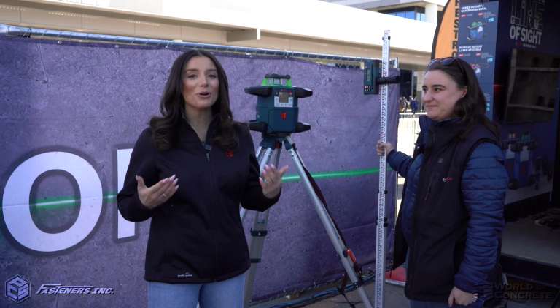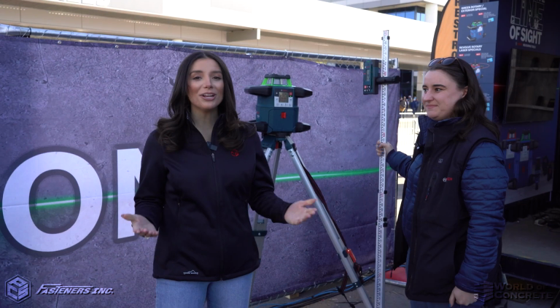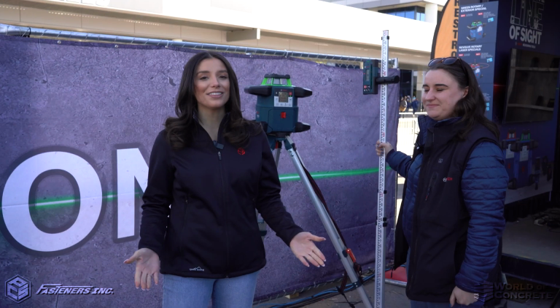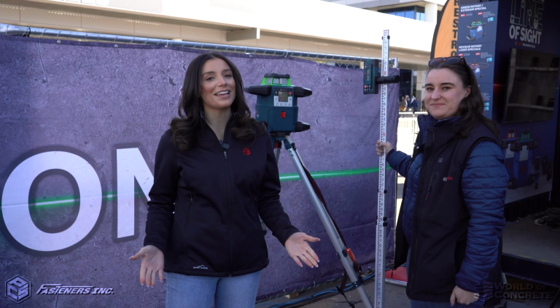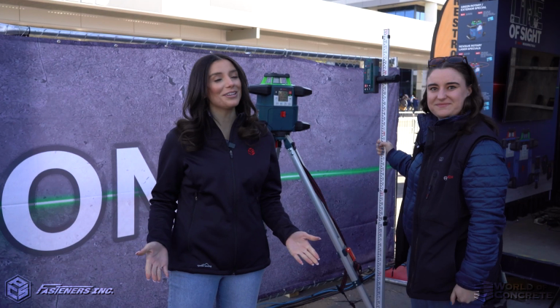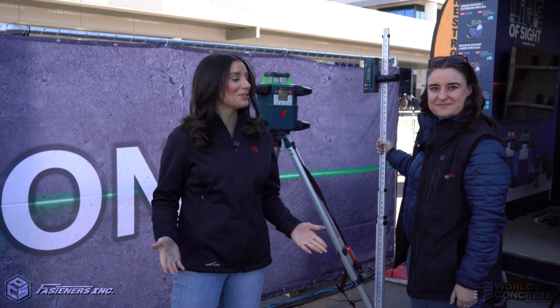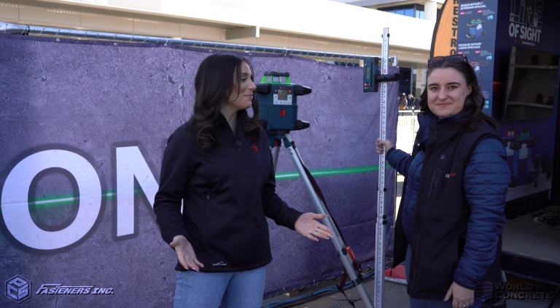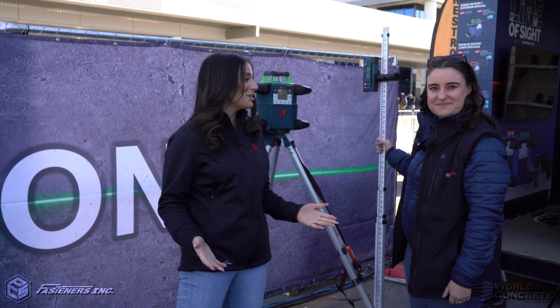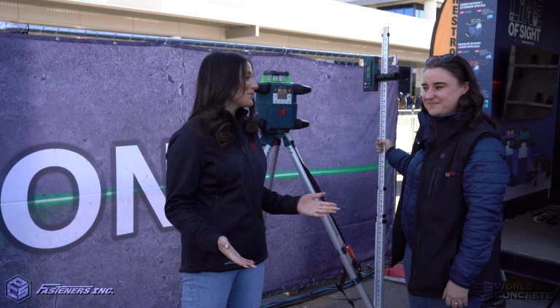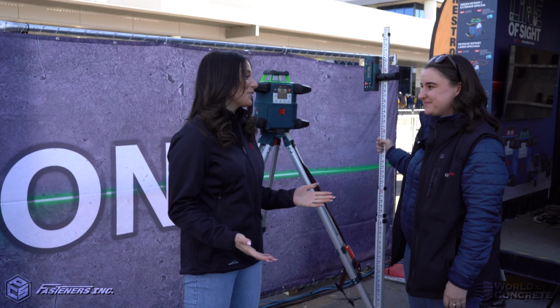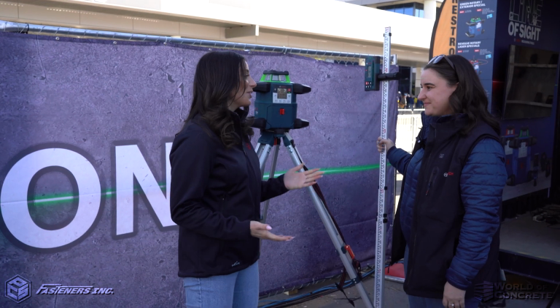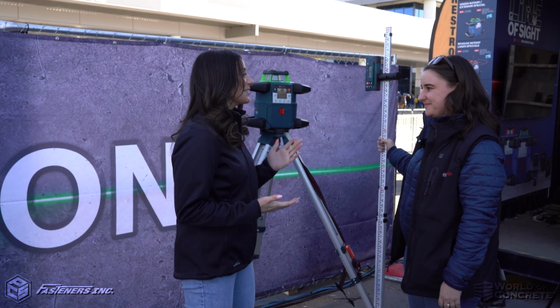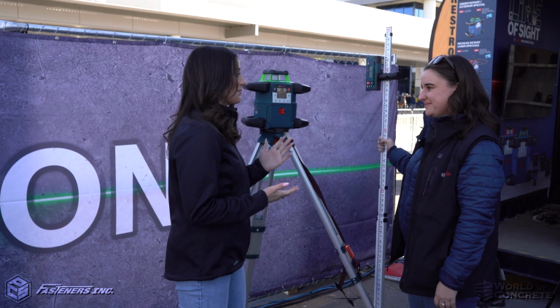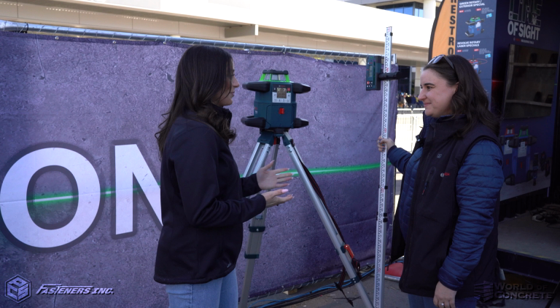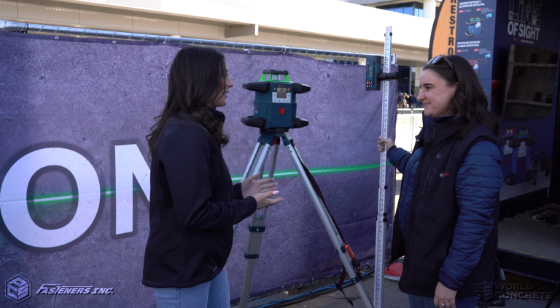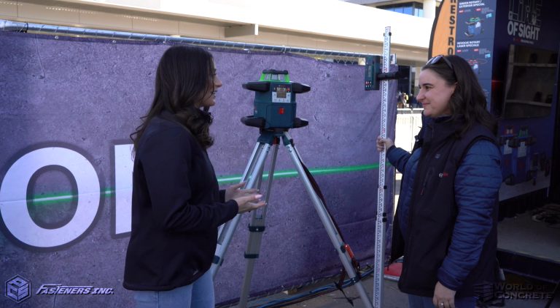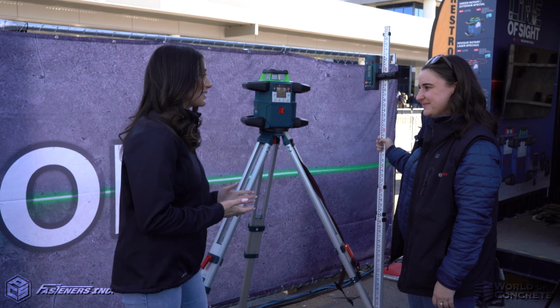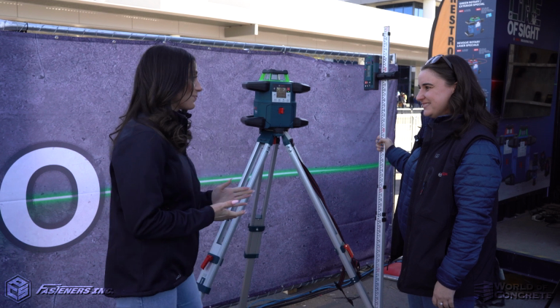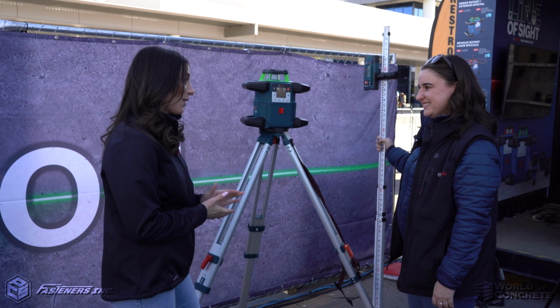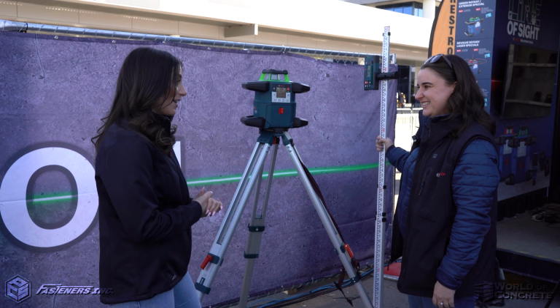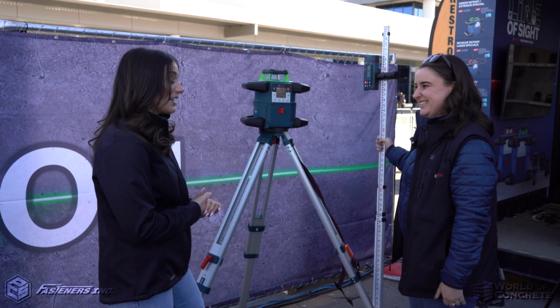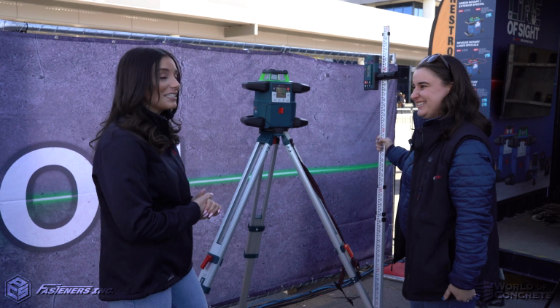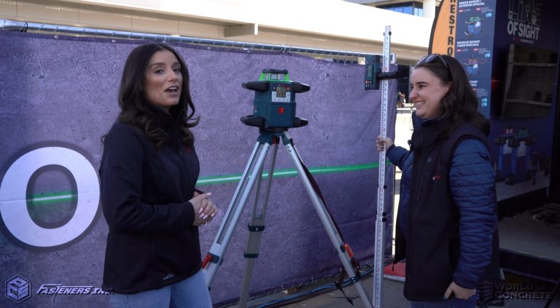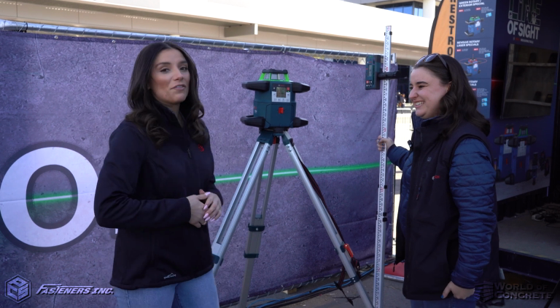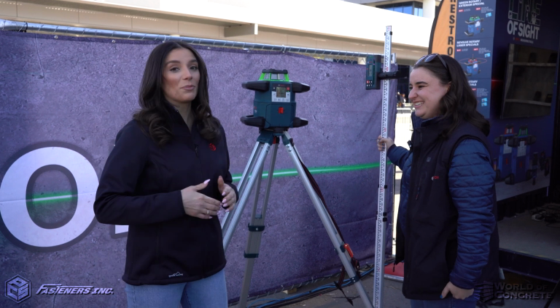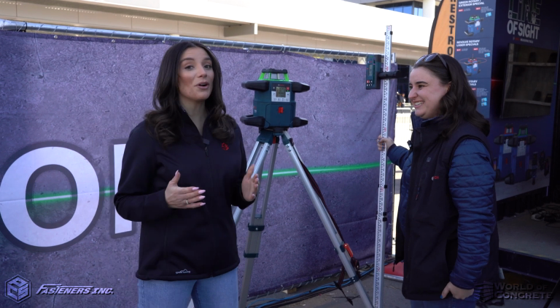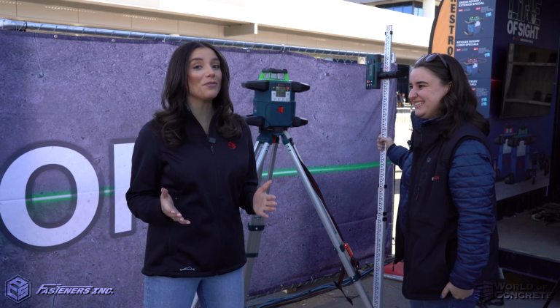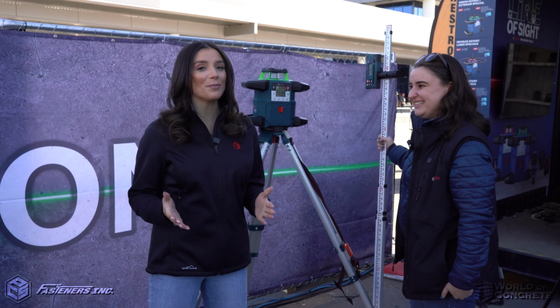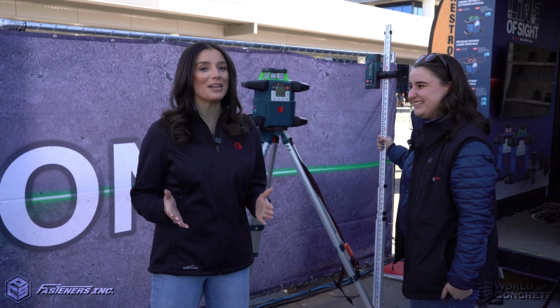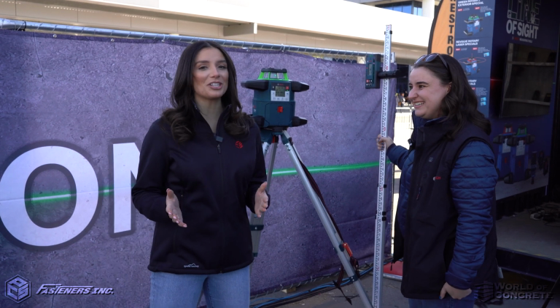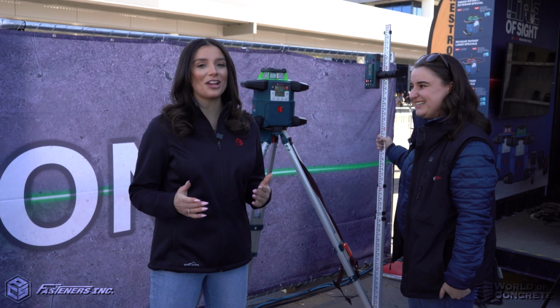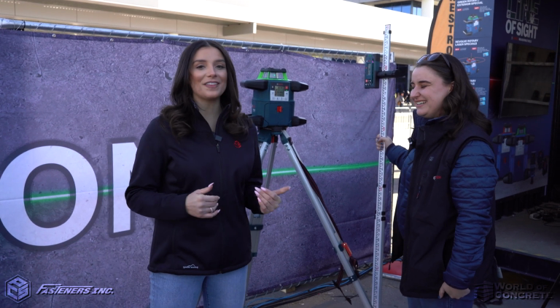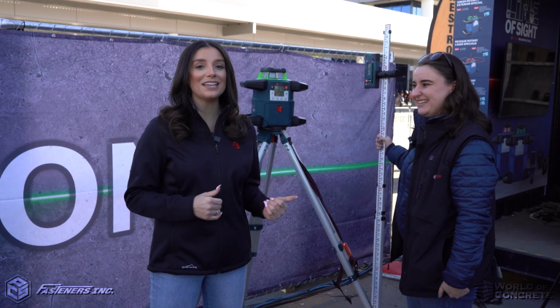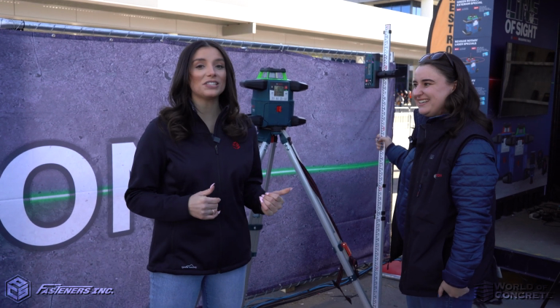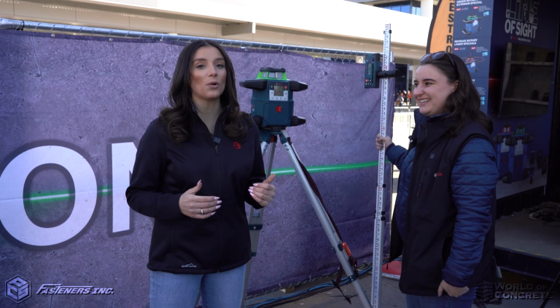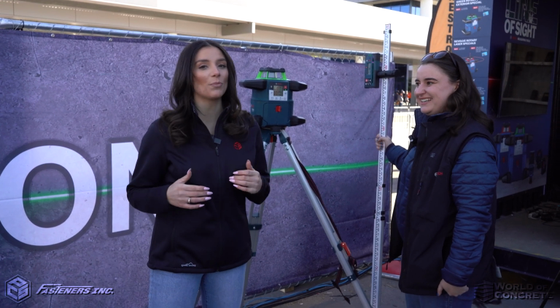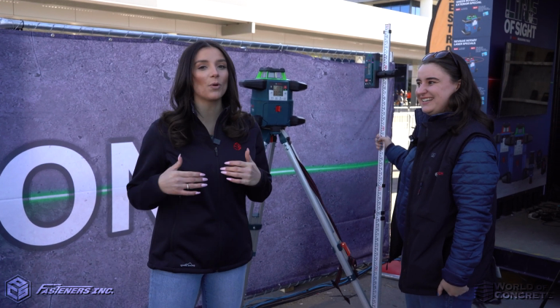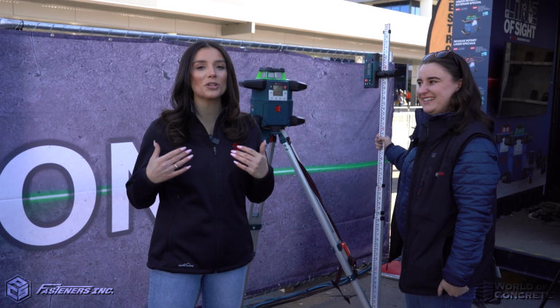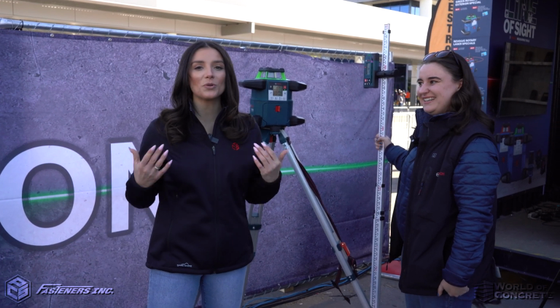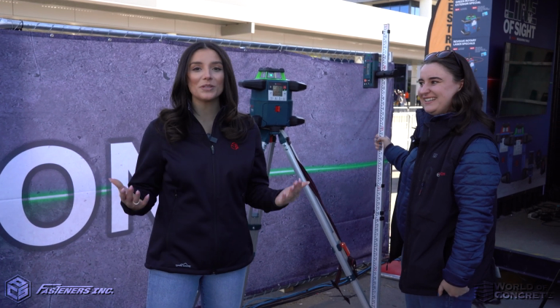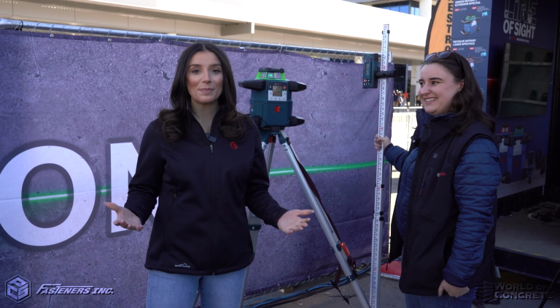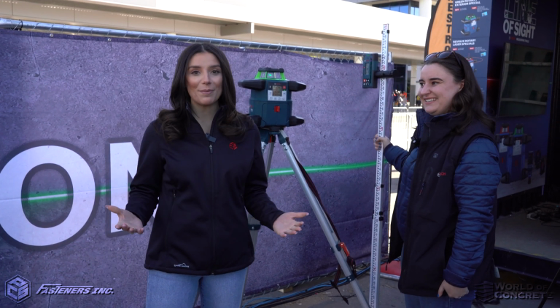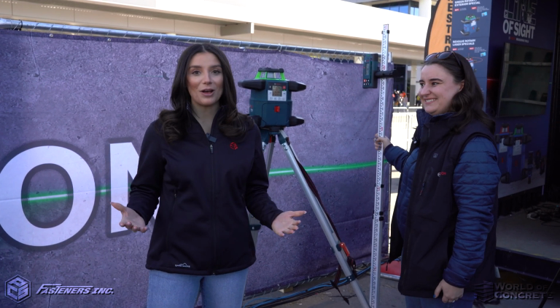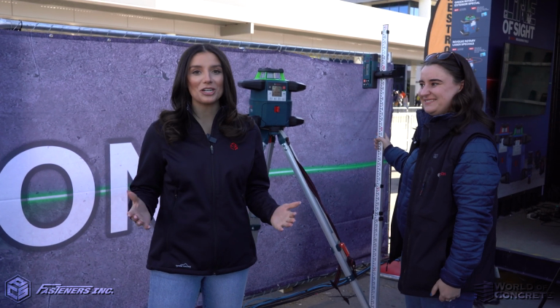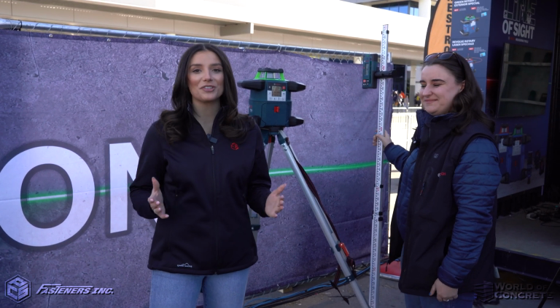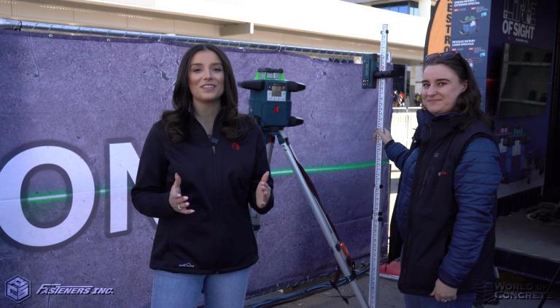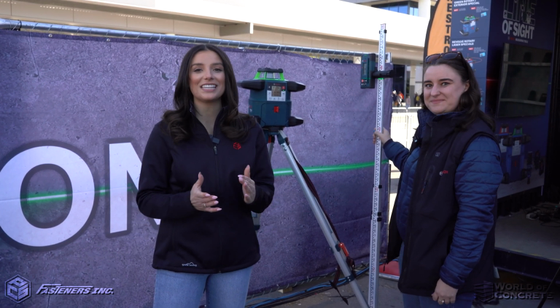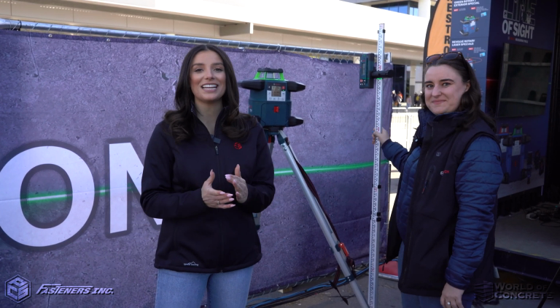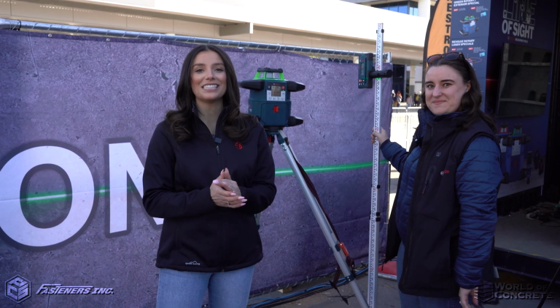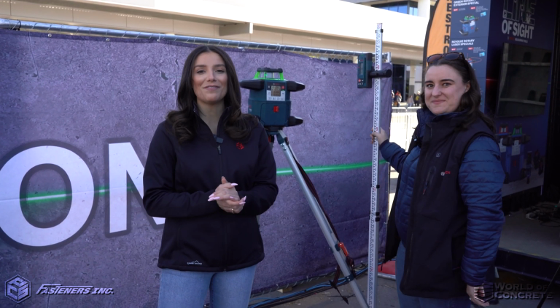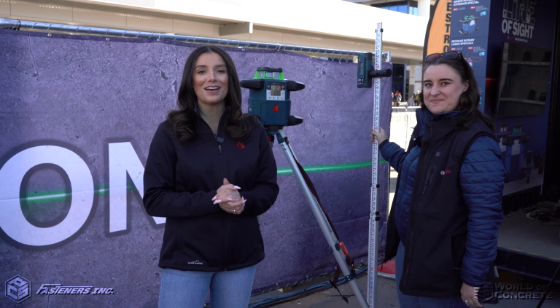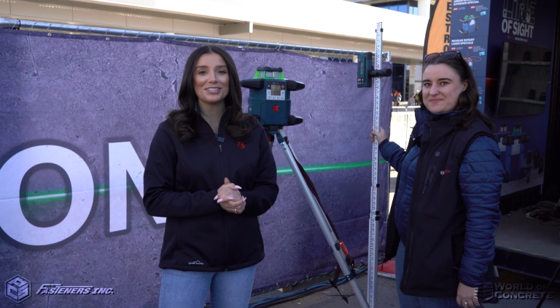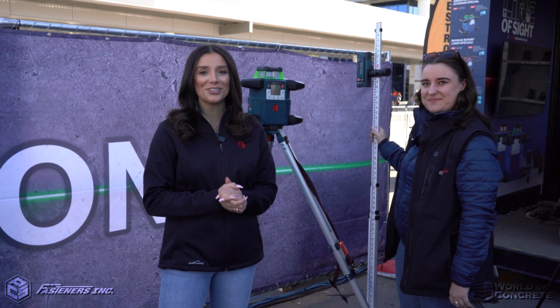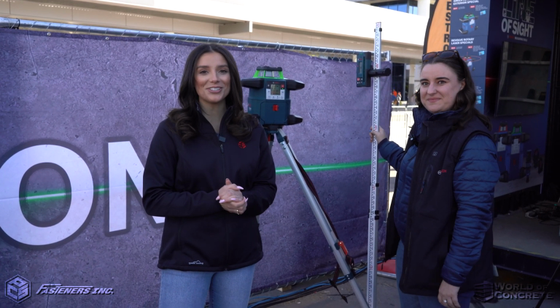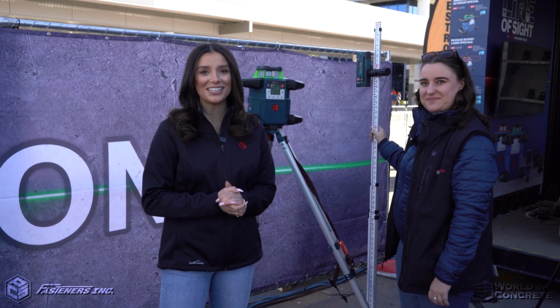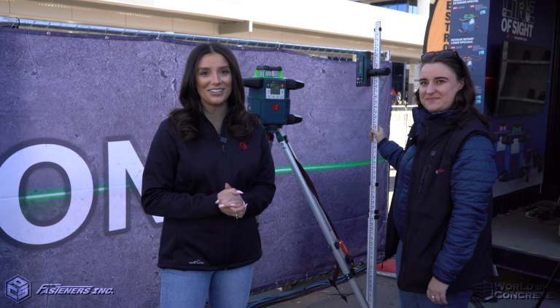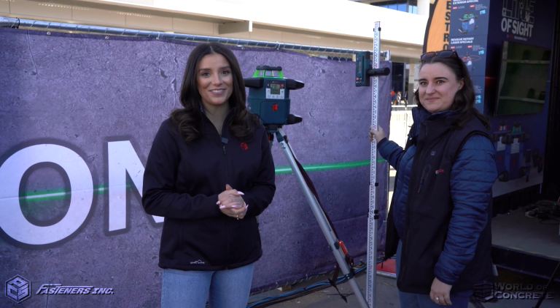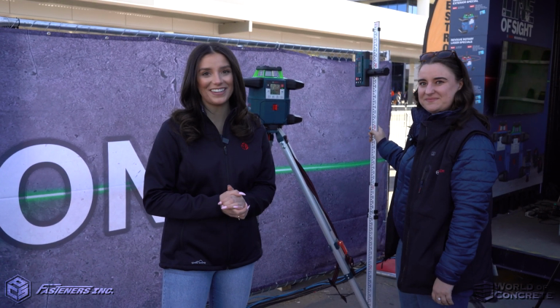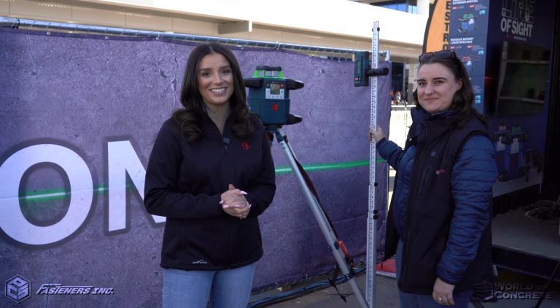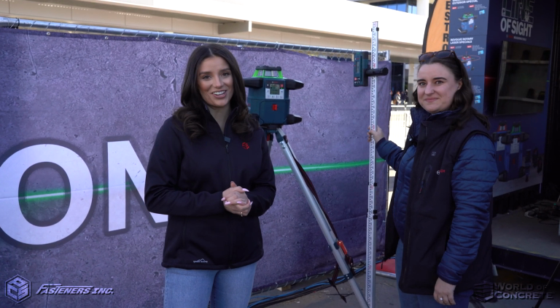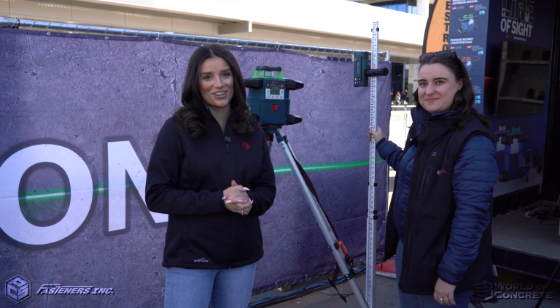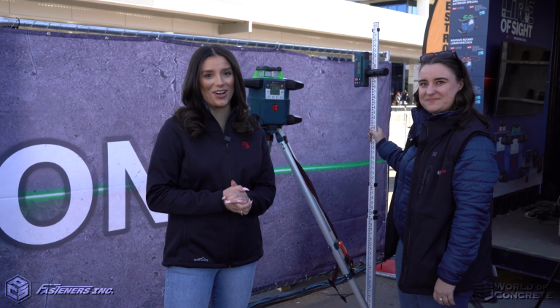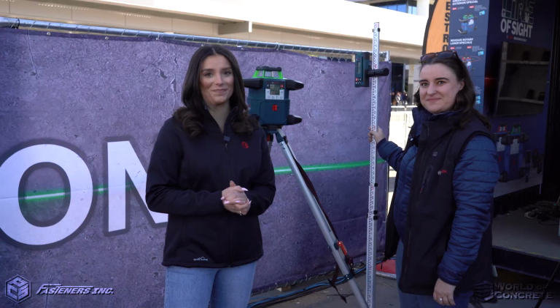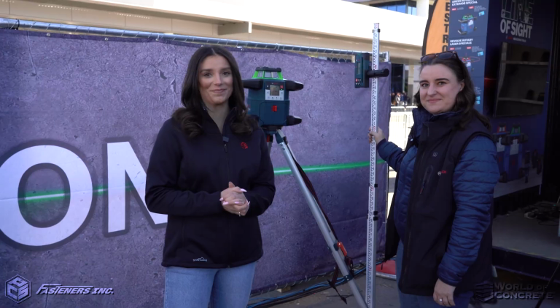Brooke, thank you so much for demoing this product. For more information on this or more tools by Bosch, visit us at FastSeriesLV.com.